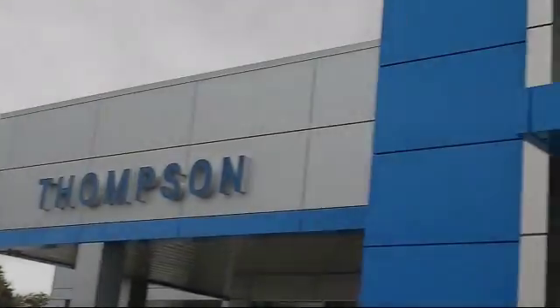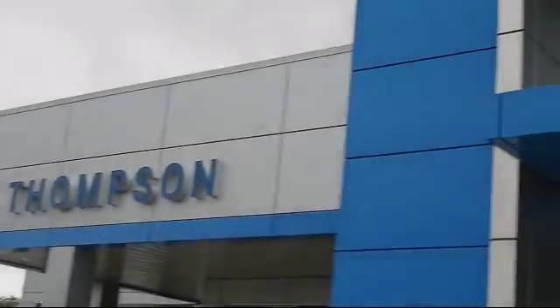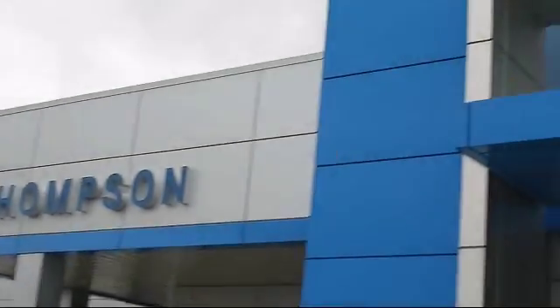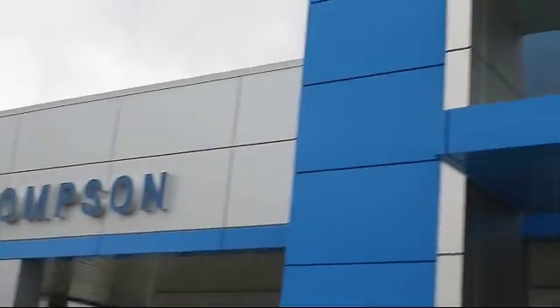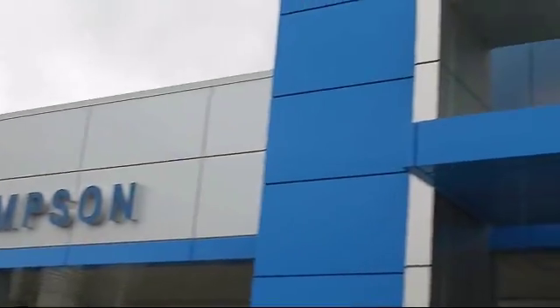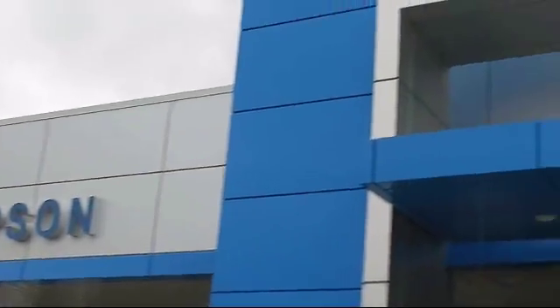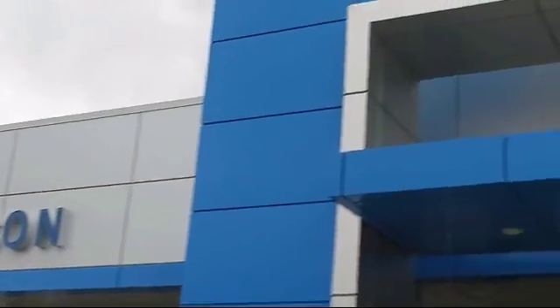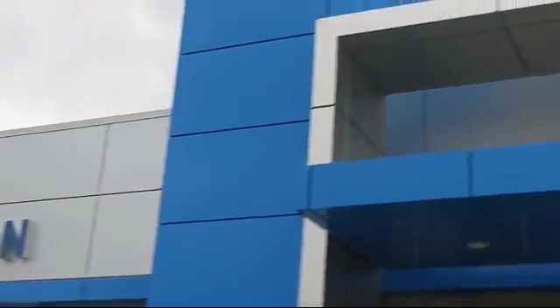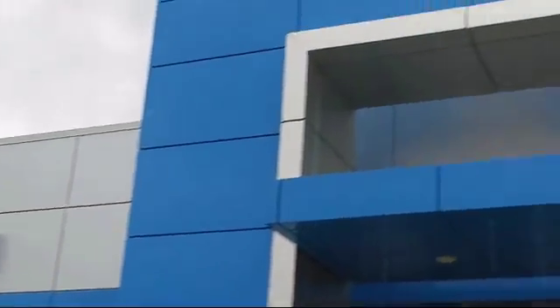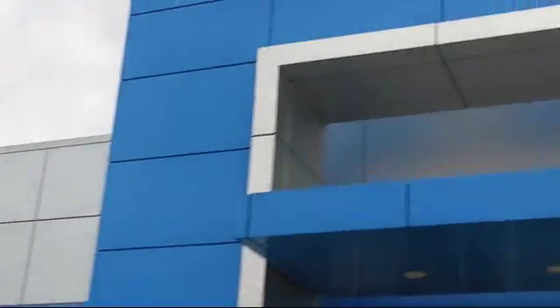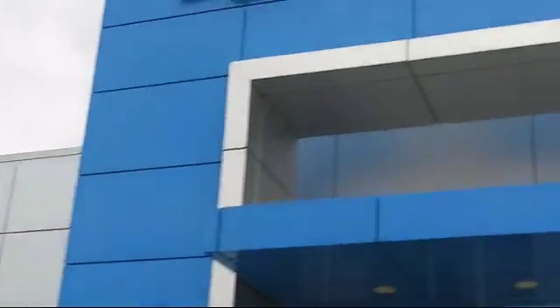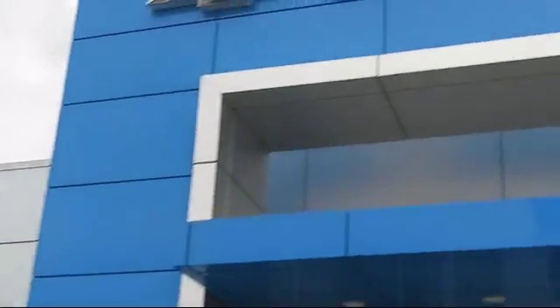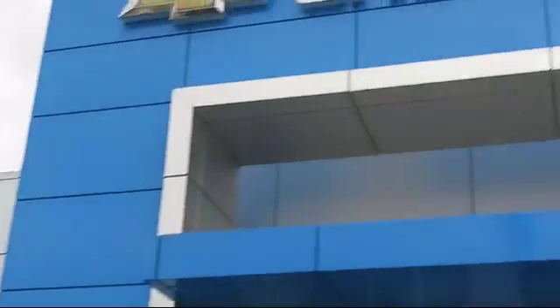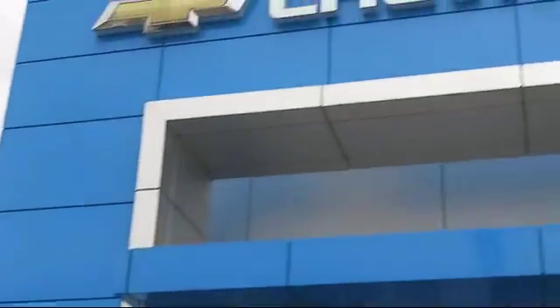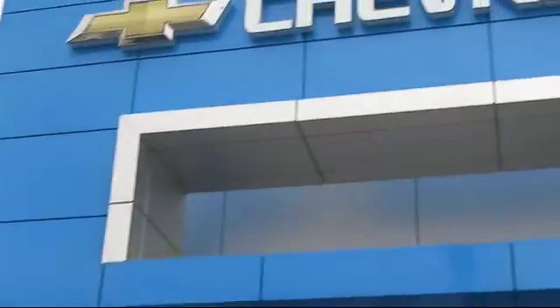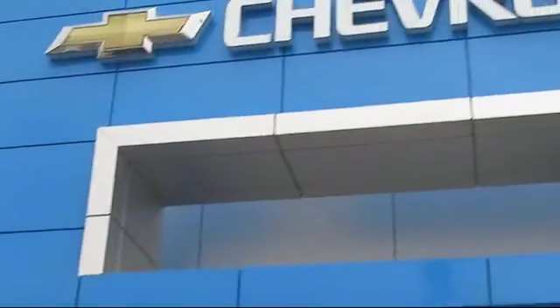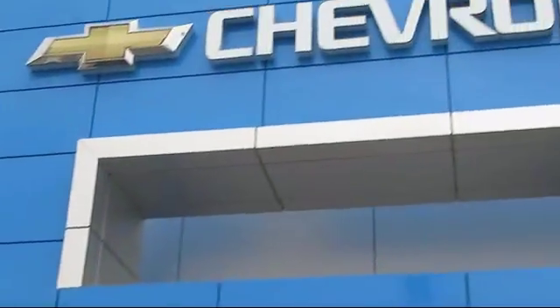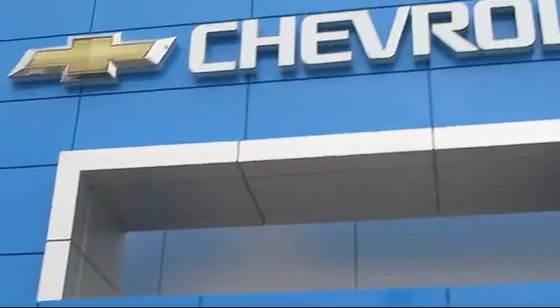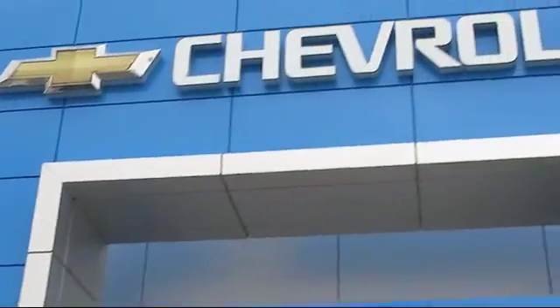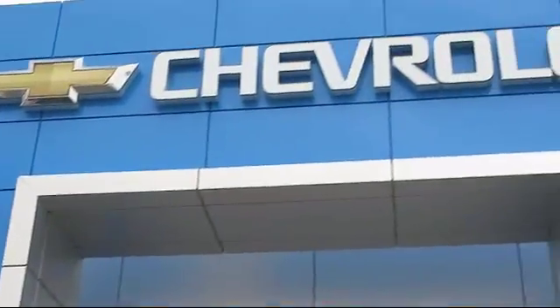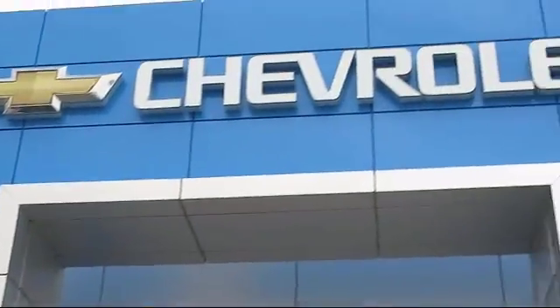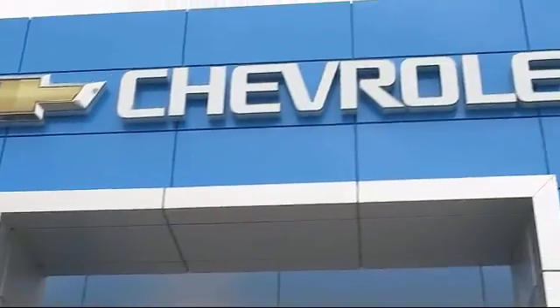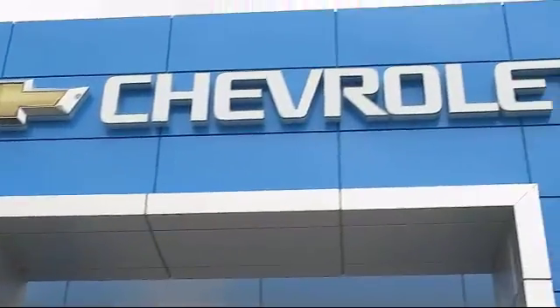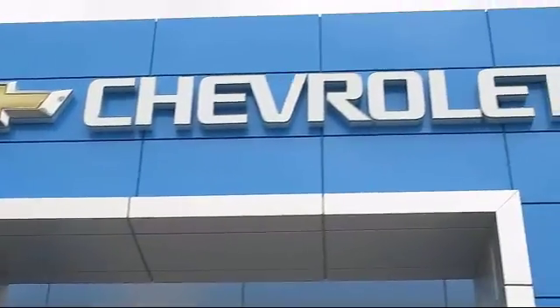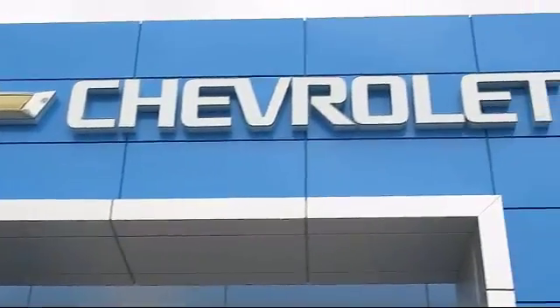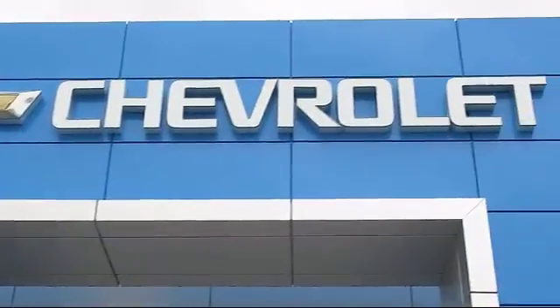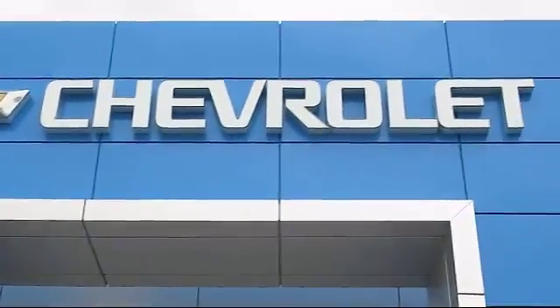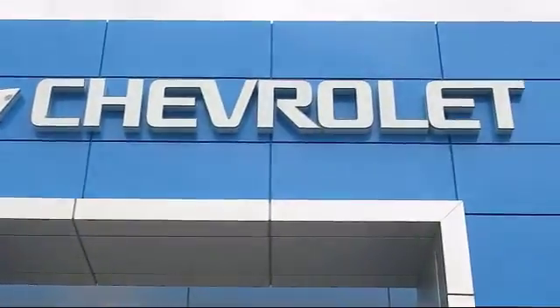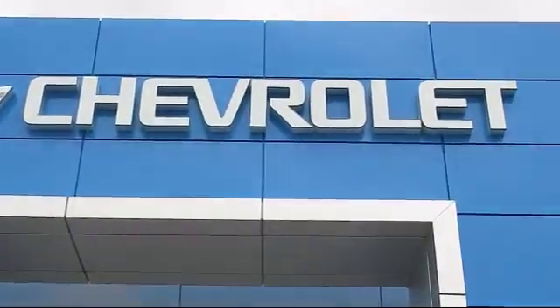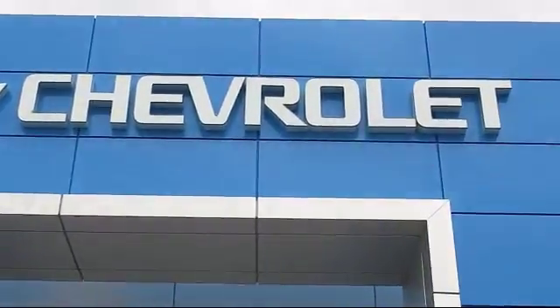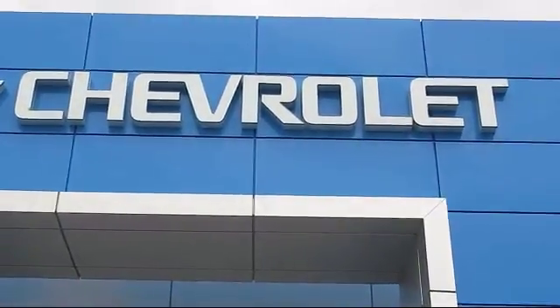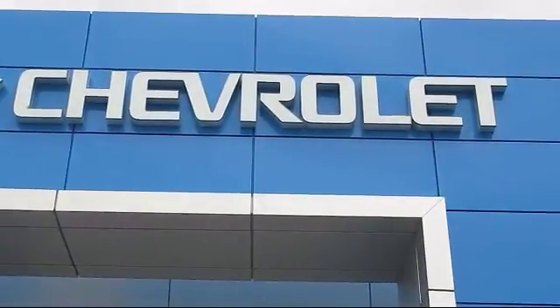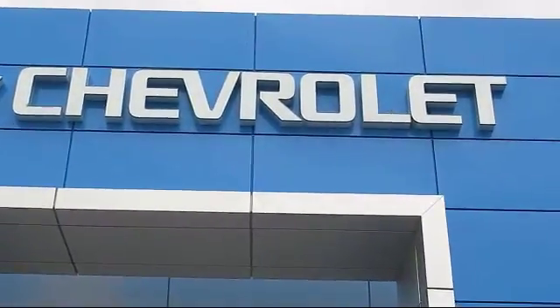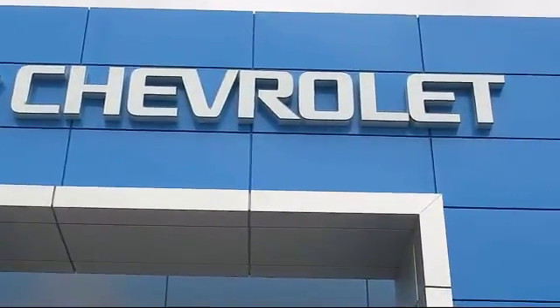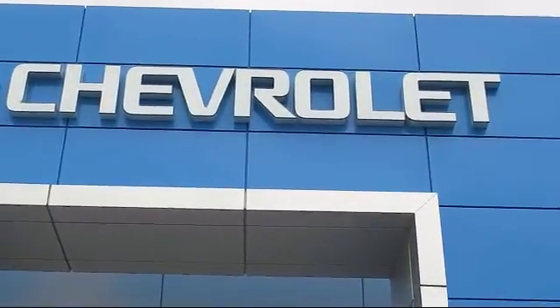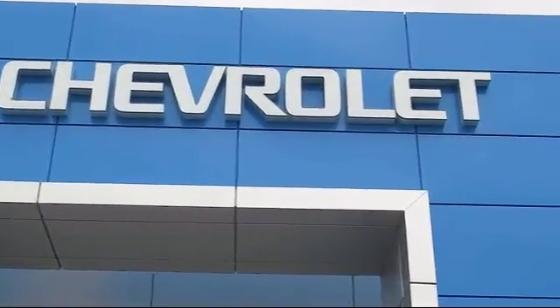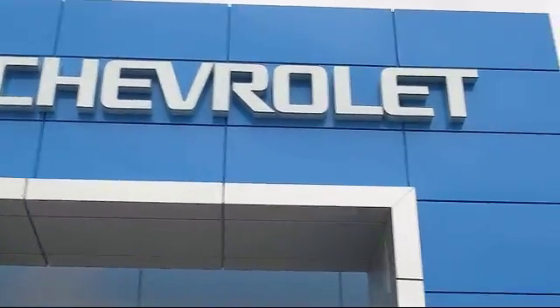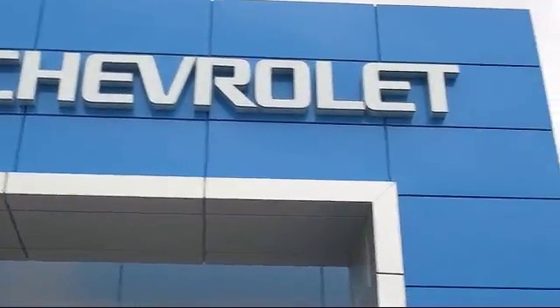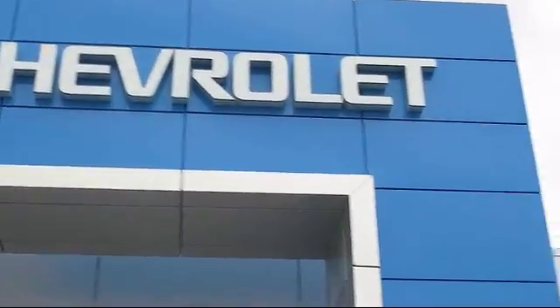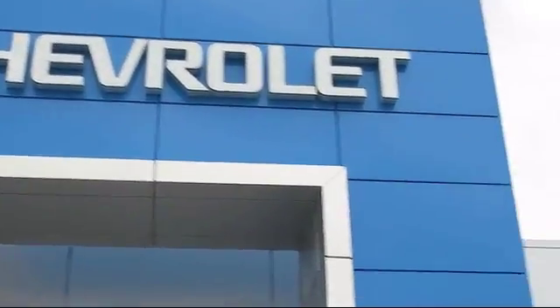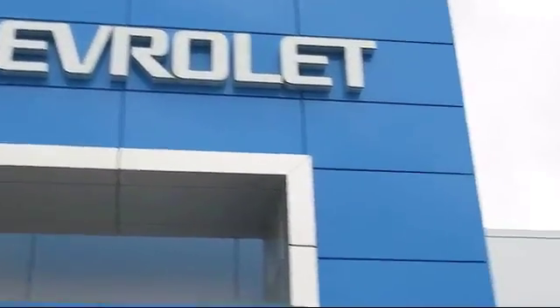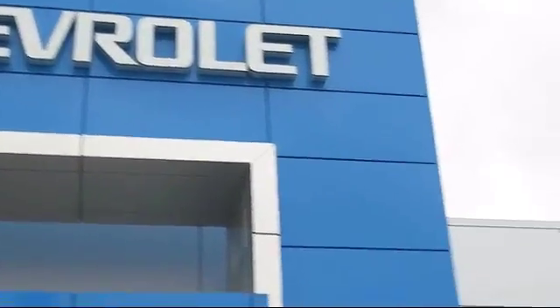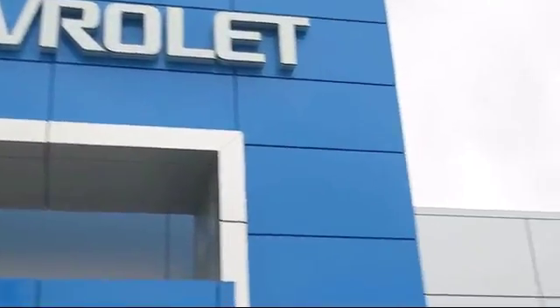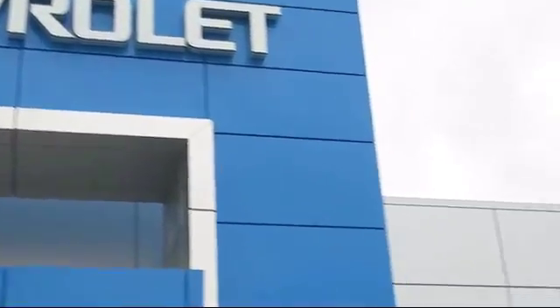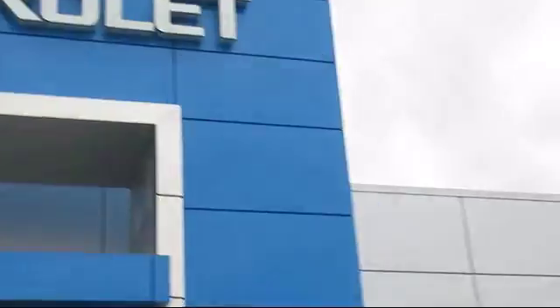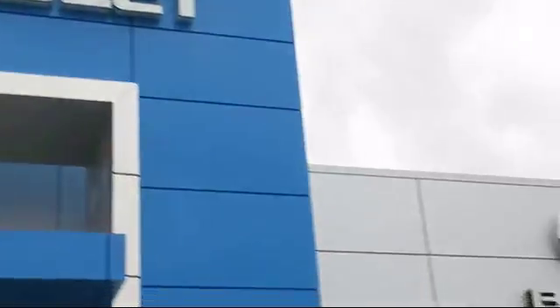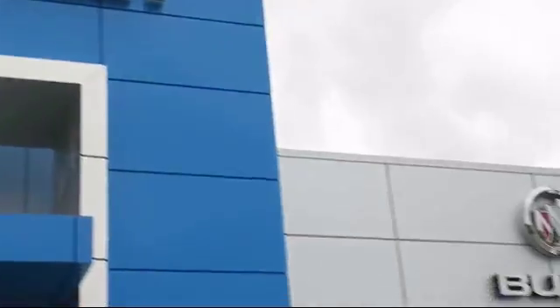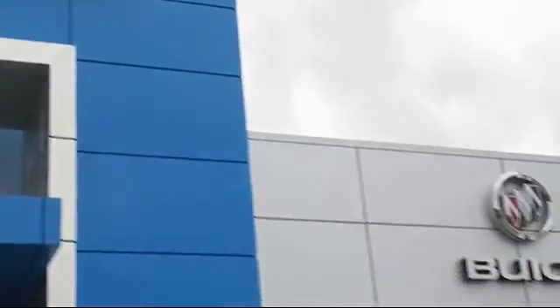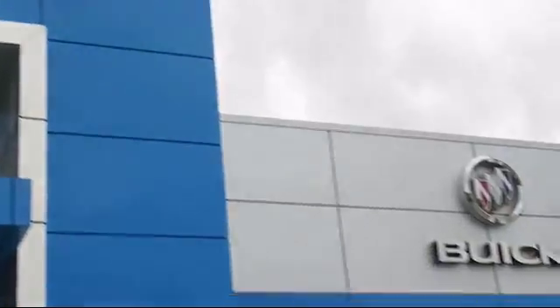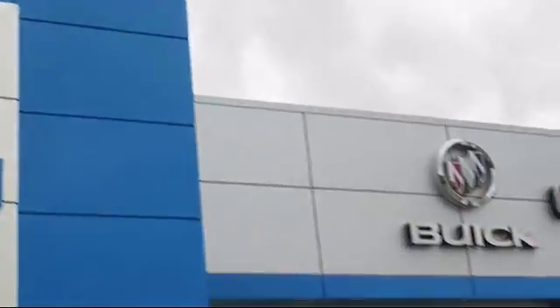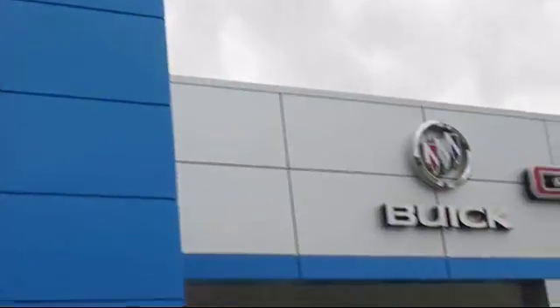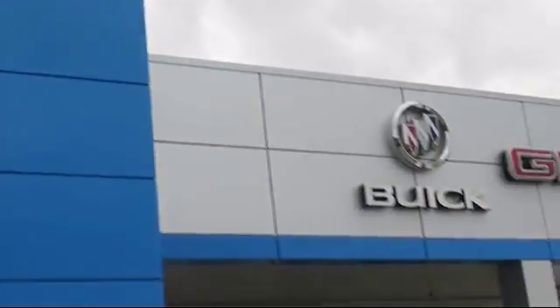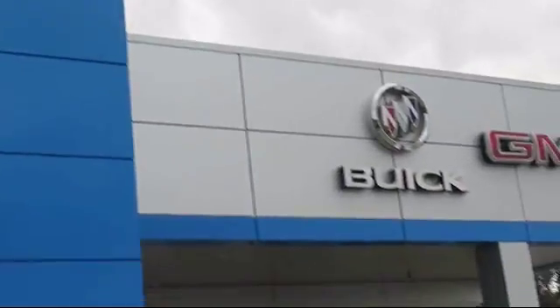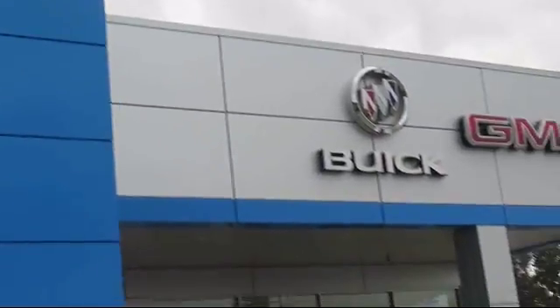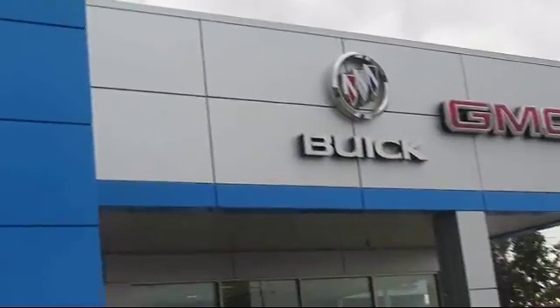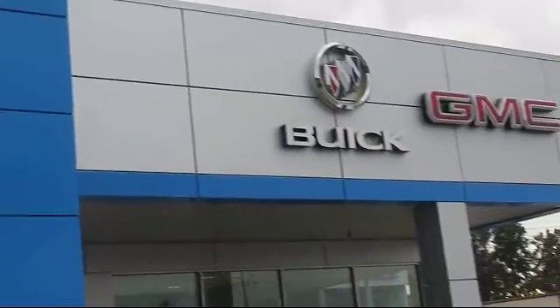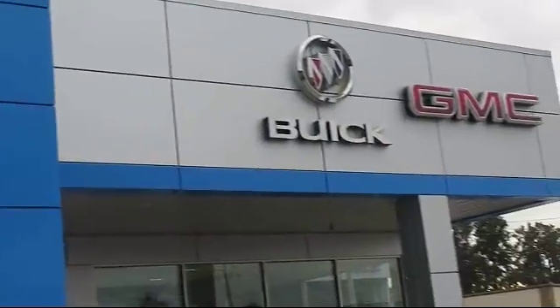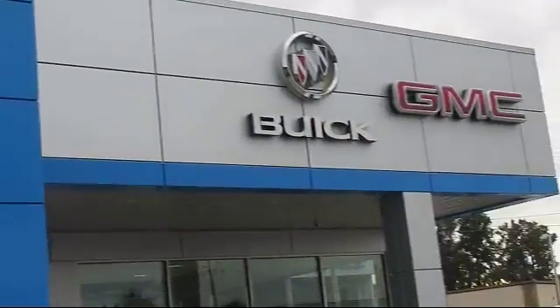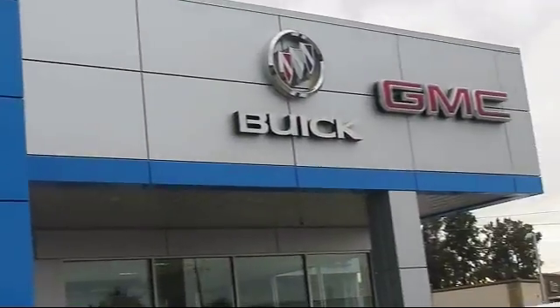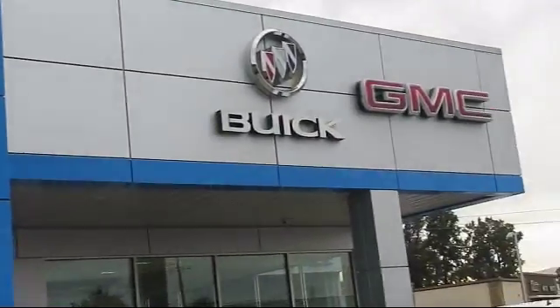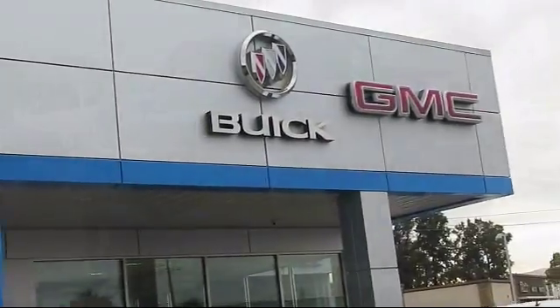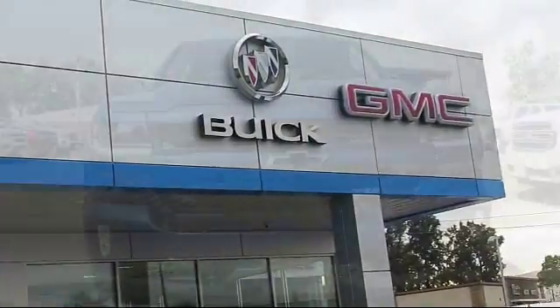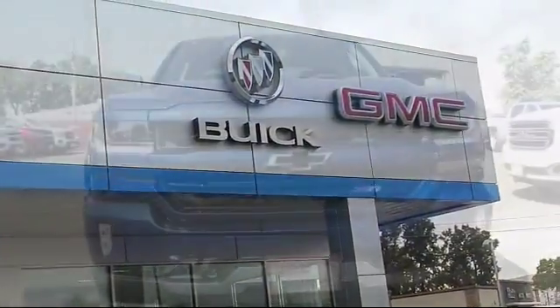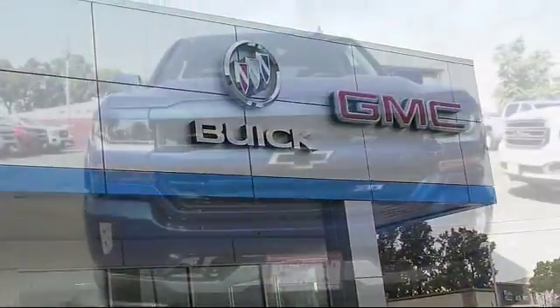Welcome to Thompson Chevrolet, and here's a look at one of our new Chevys from our great selection of cars, trucks, and SUVs.